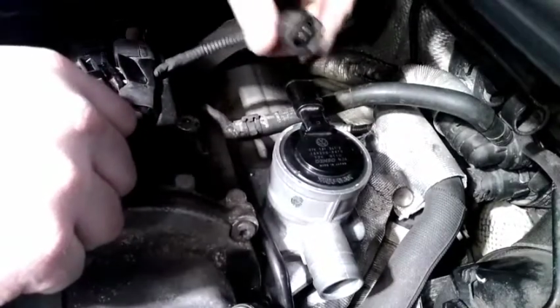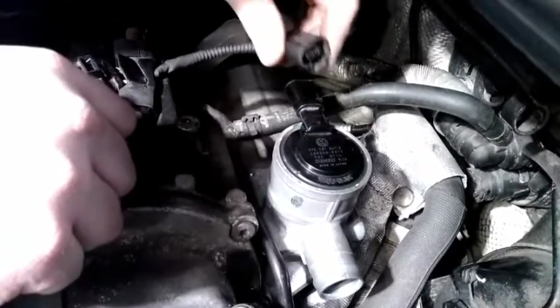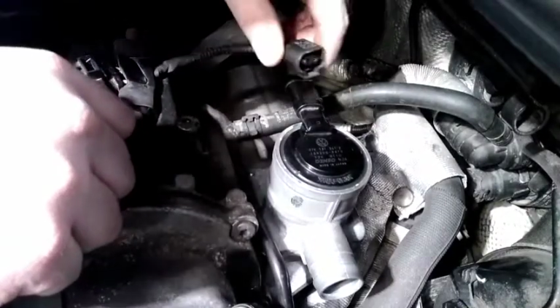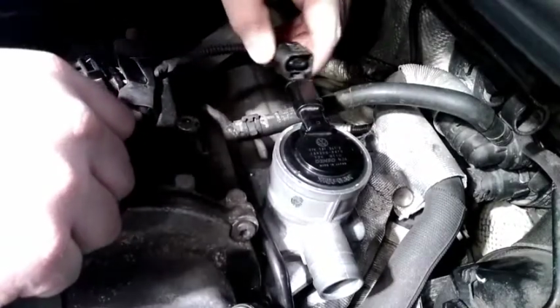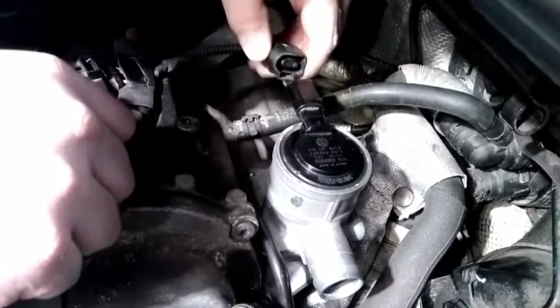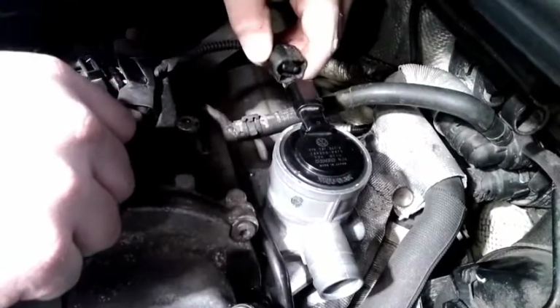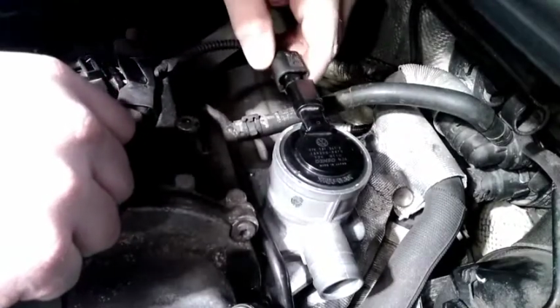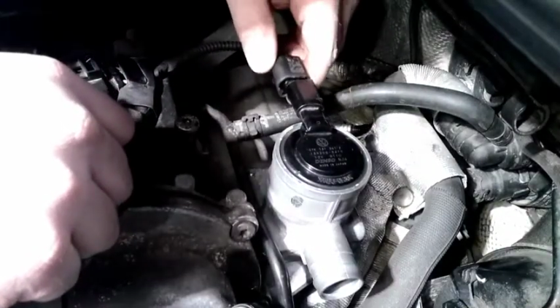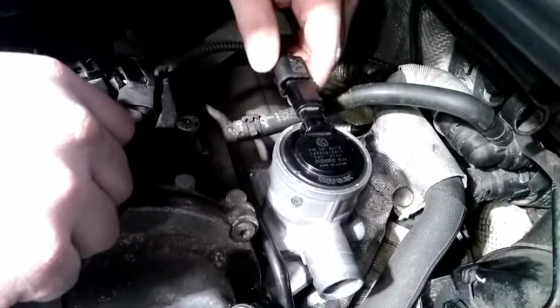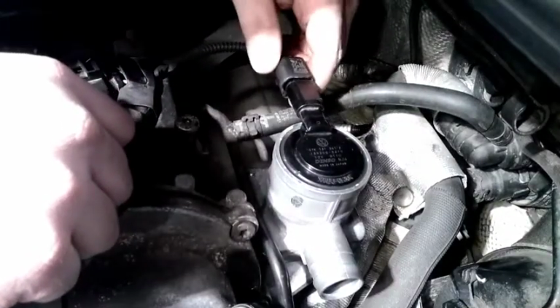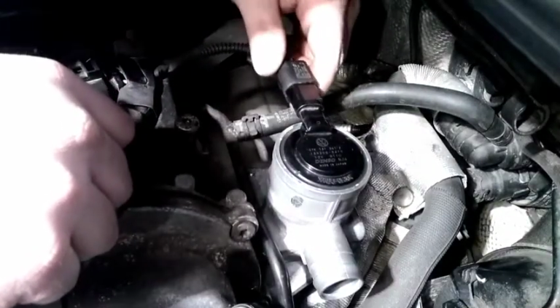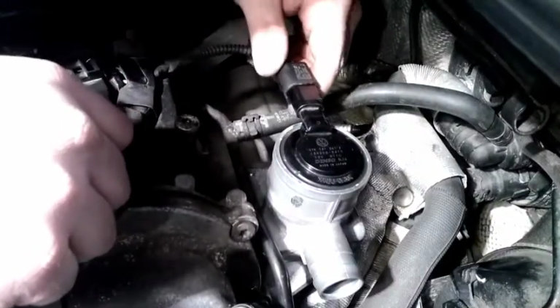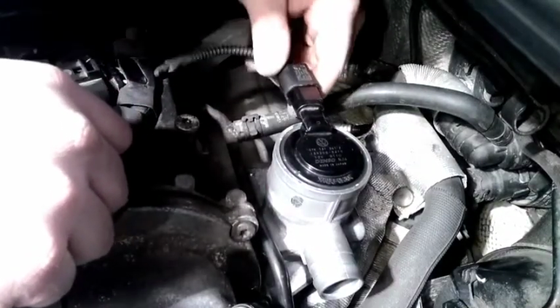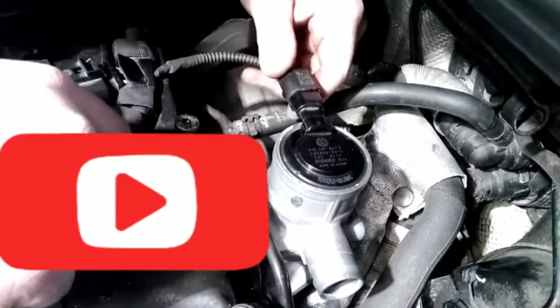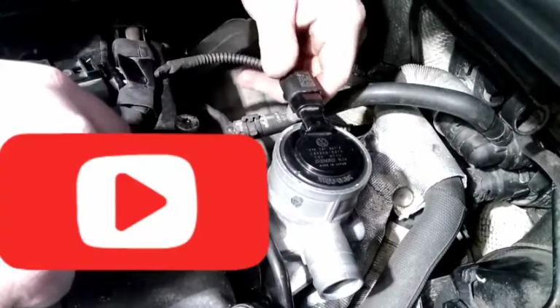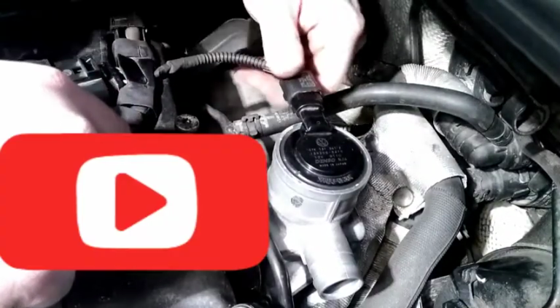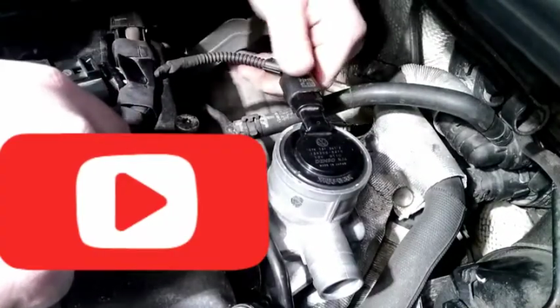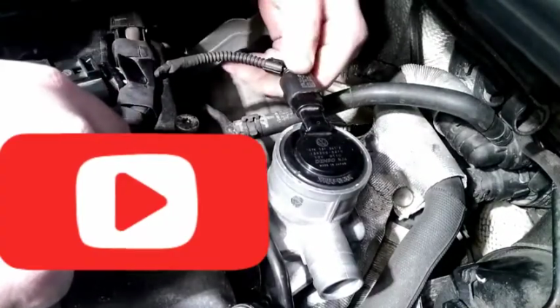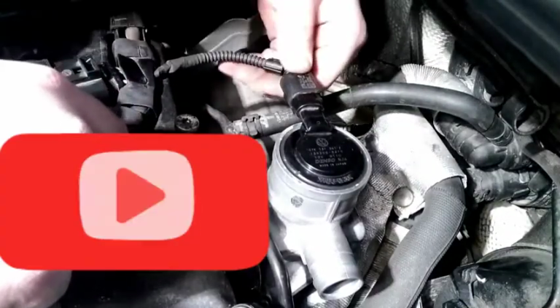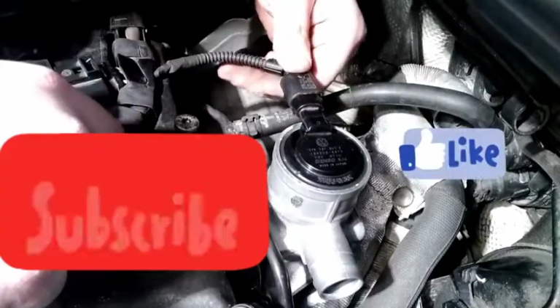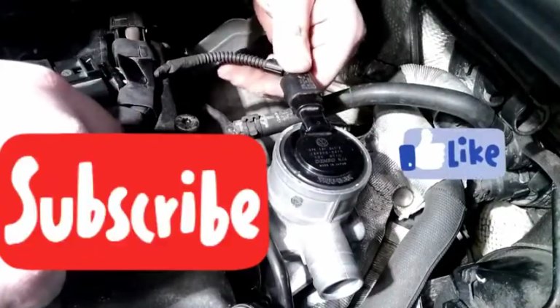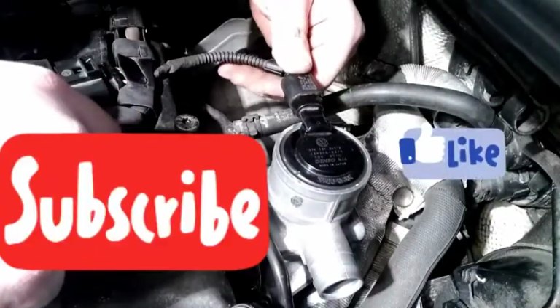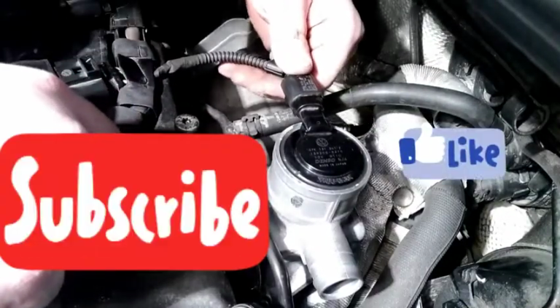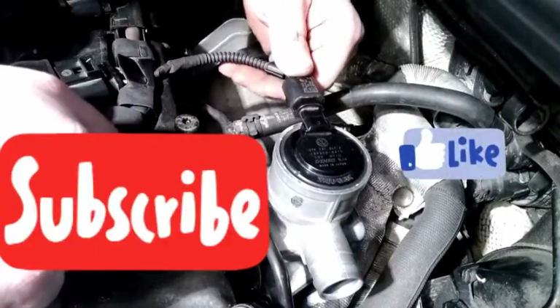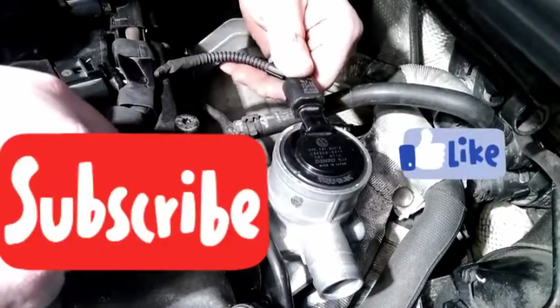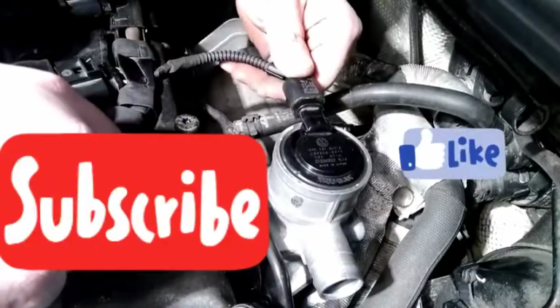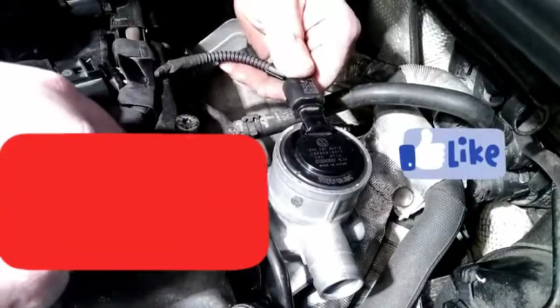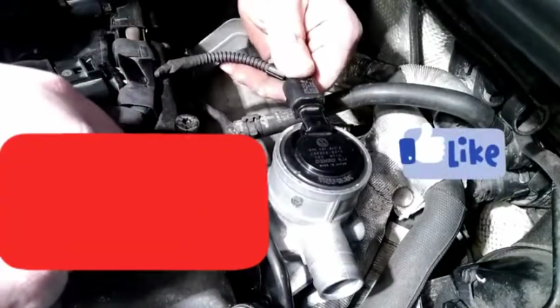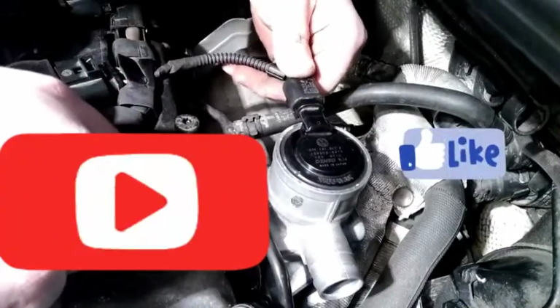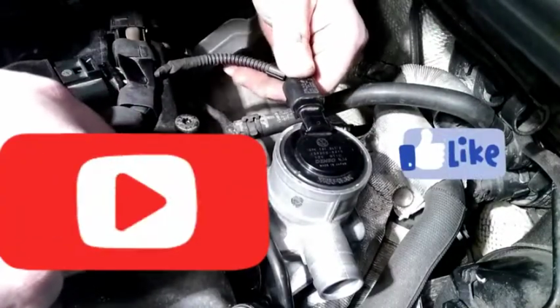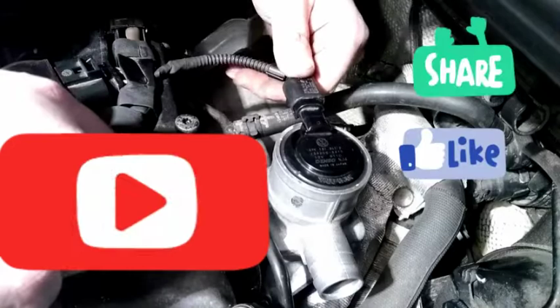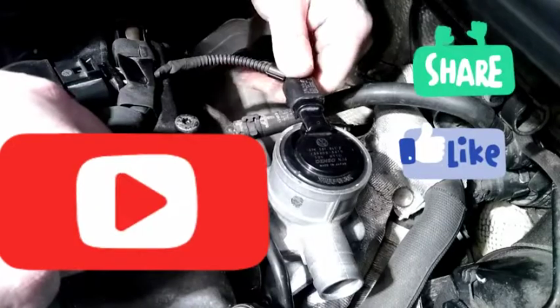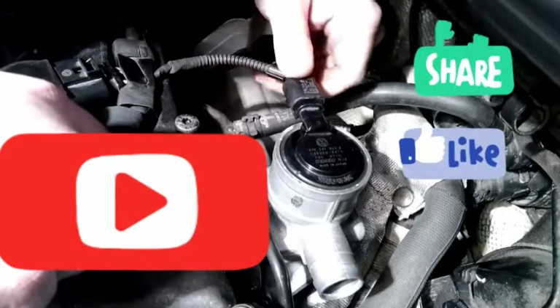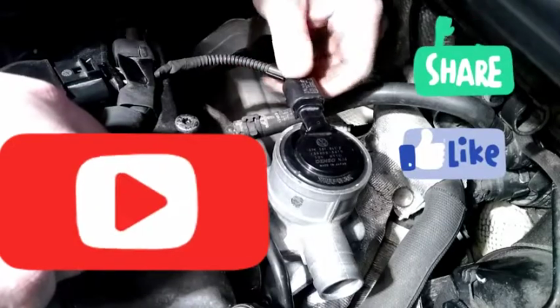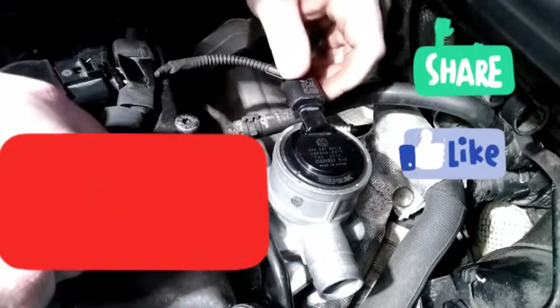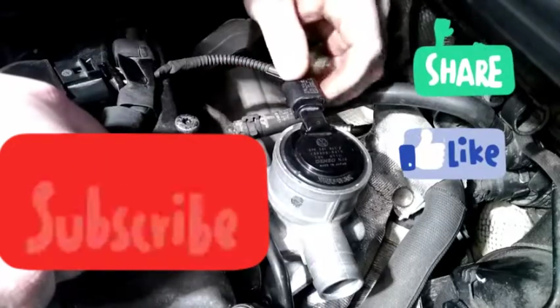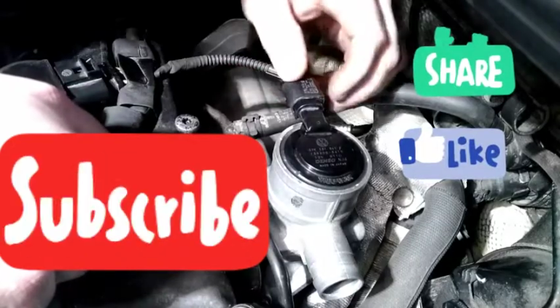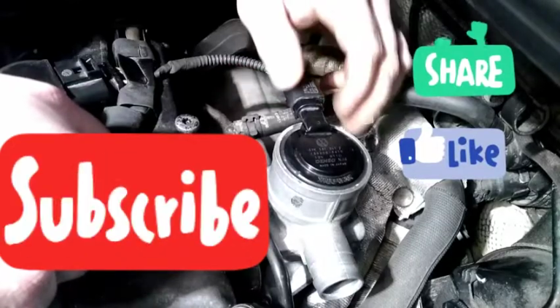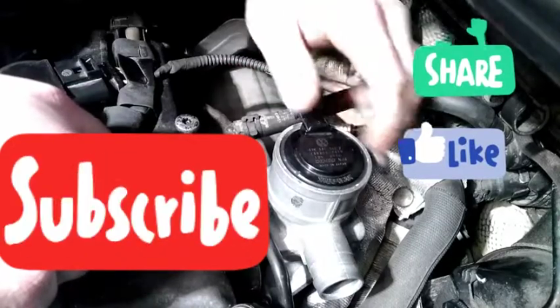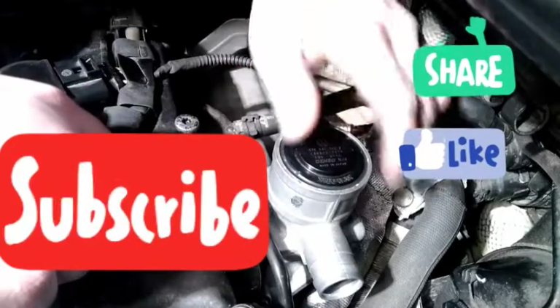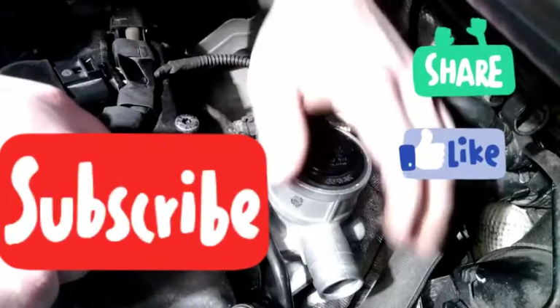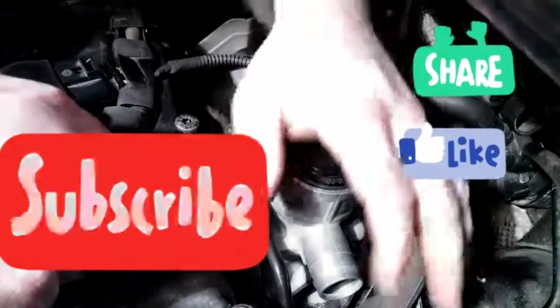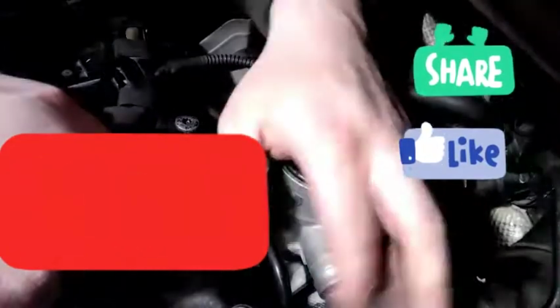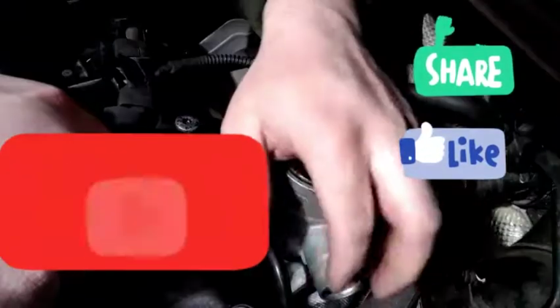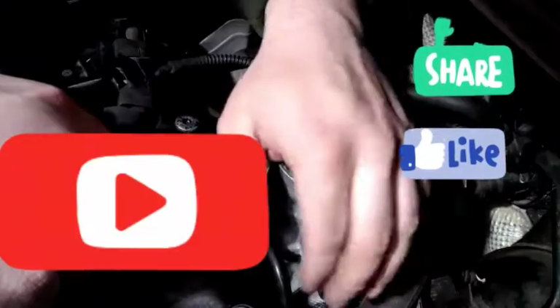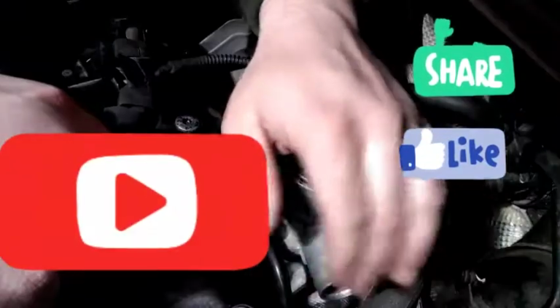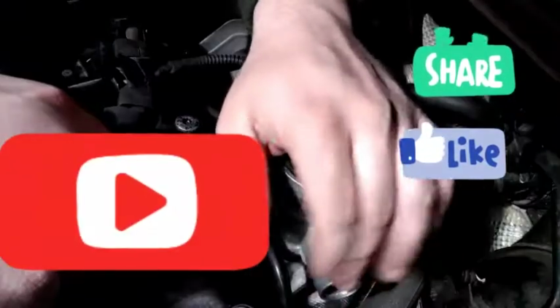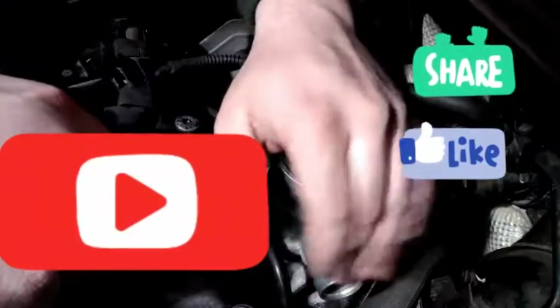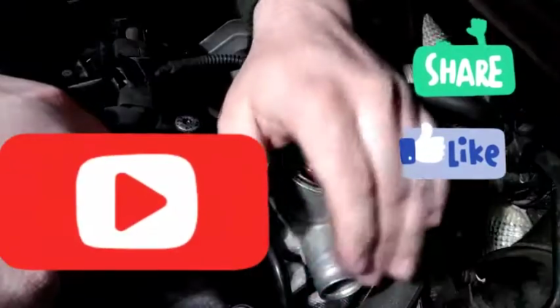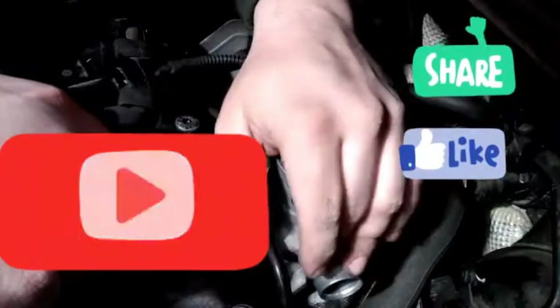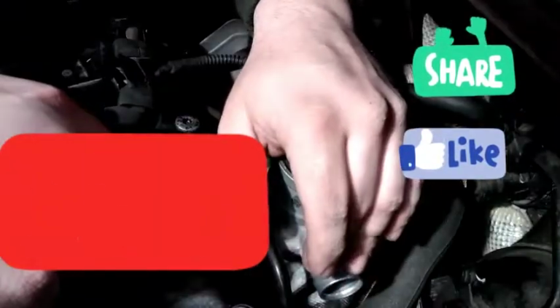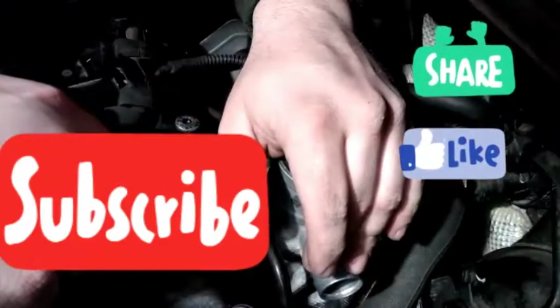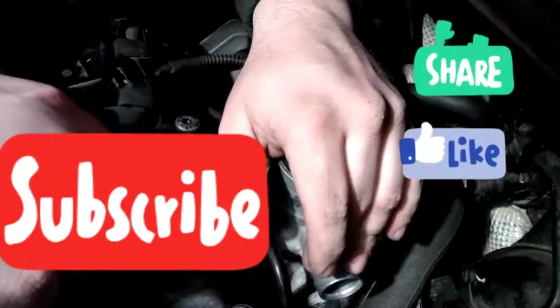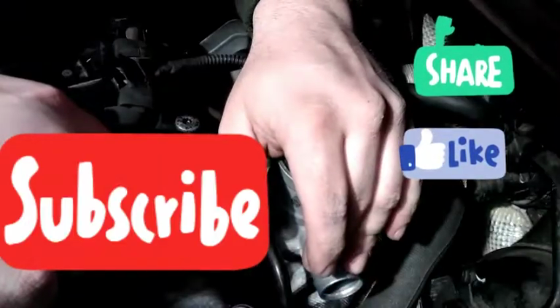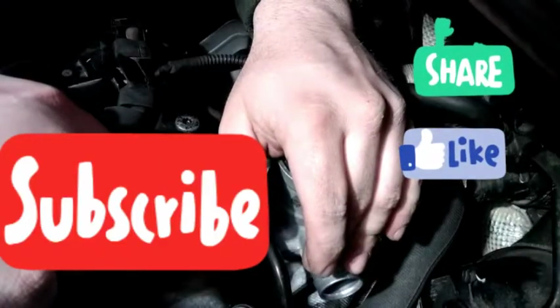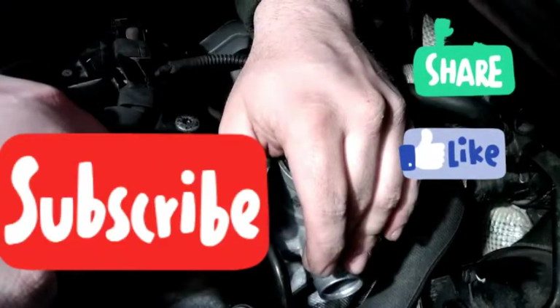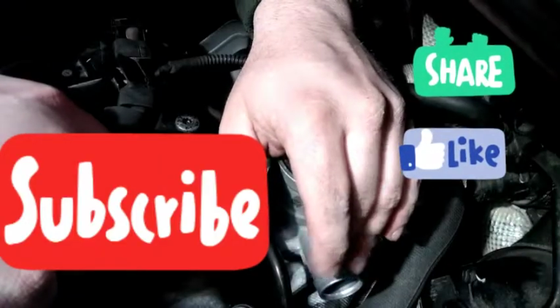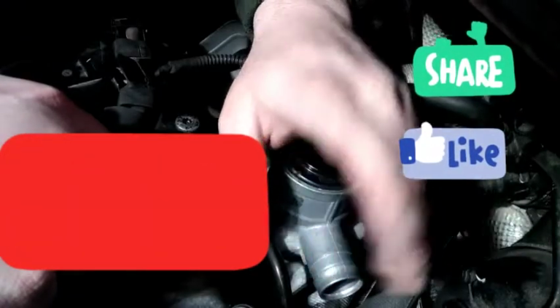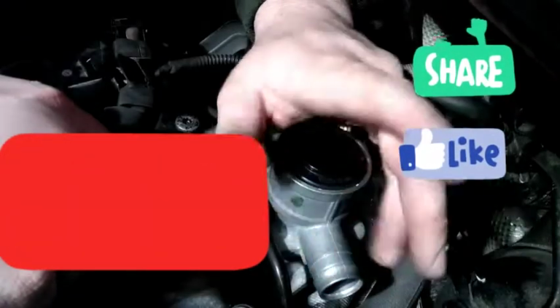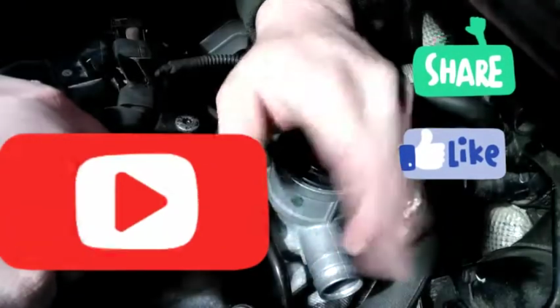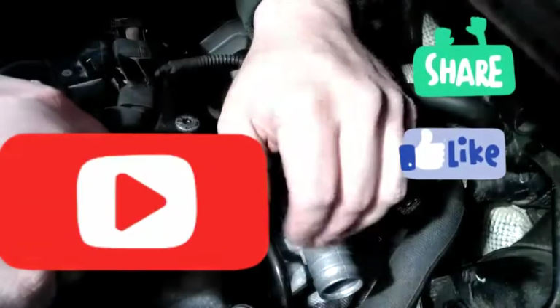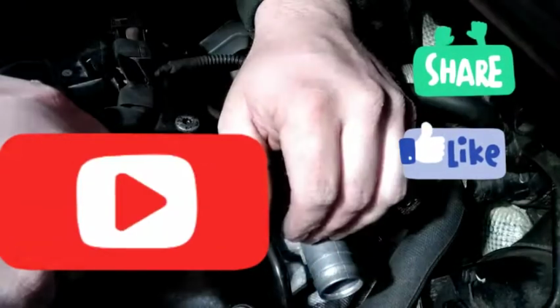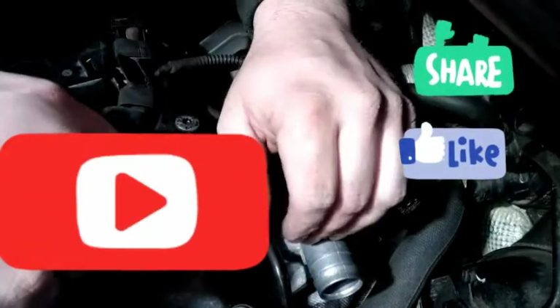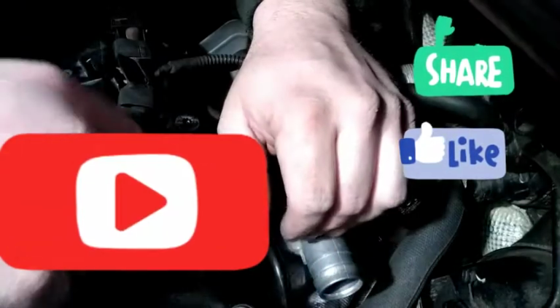It's bolted up. Now we're going to plug it in — click that one back on, put your hose back on this side, and you're done.